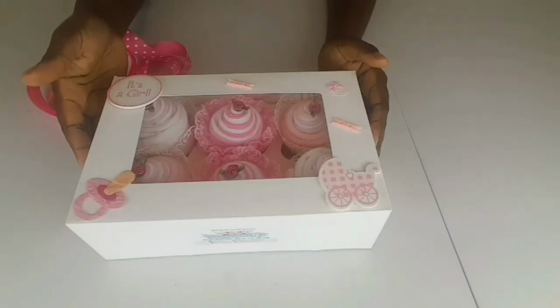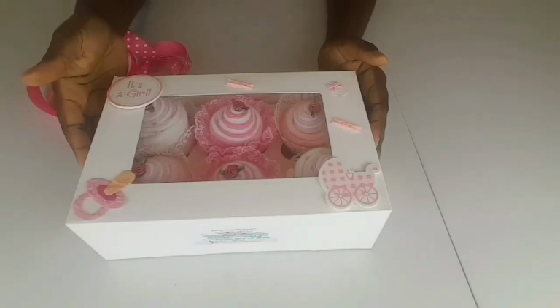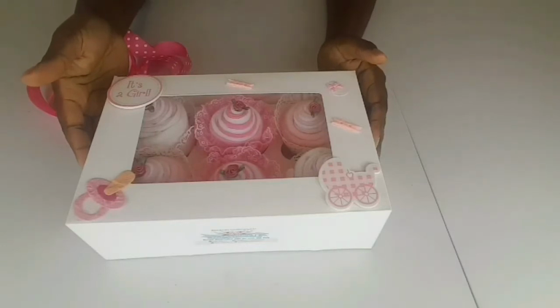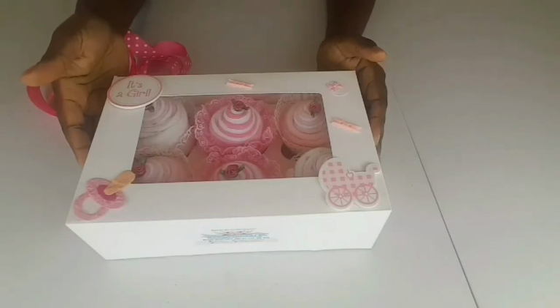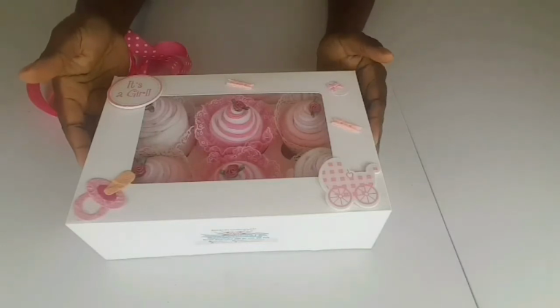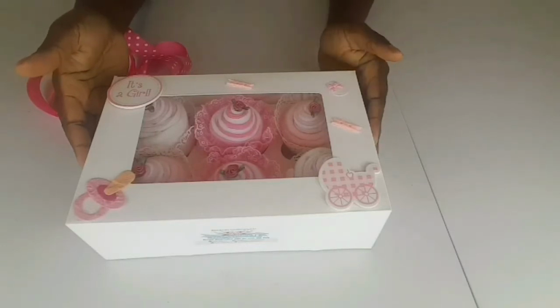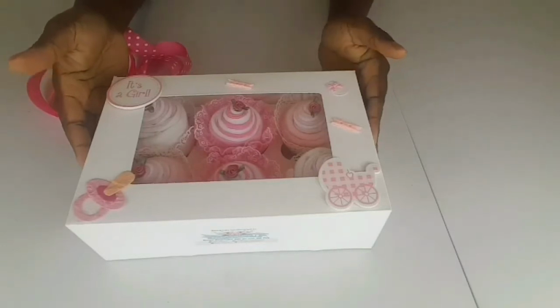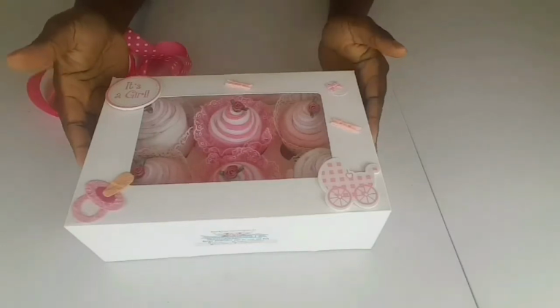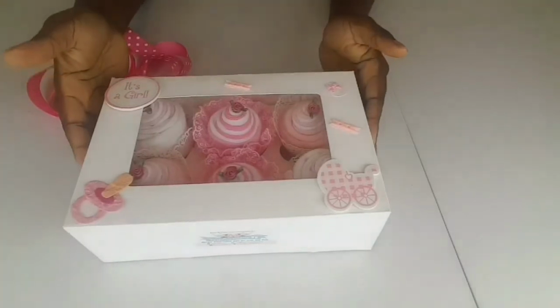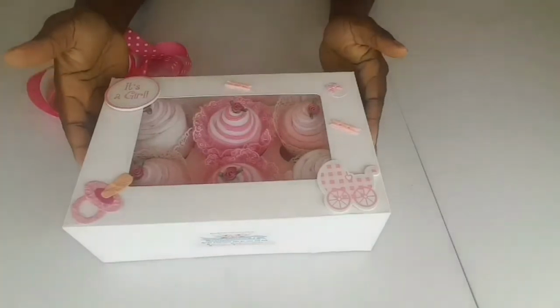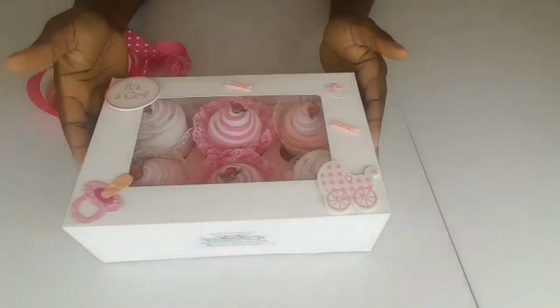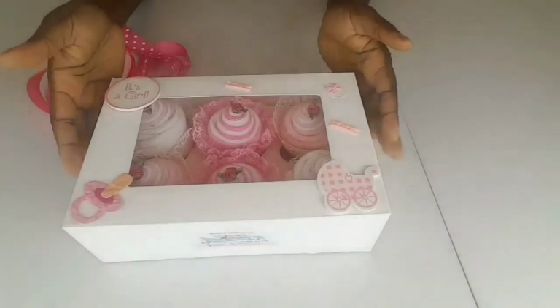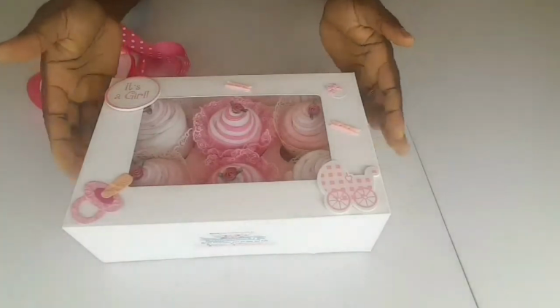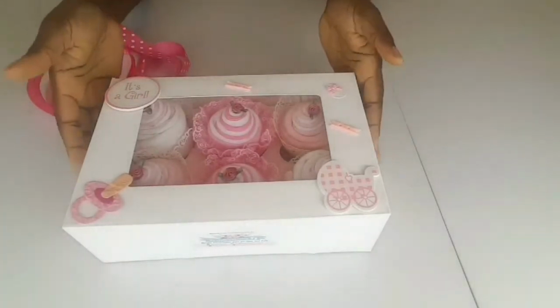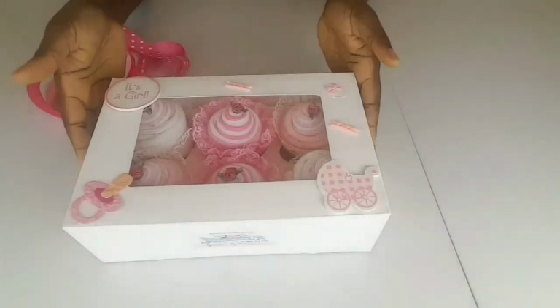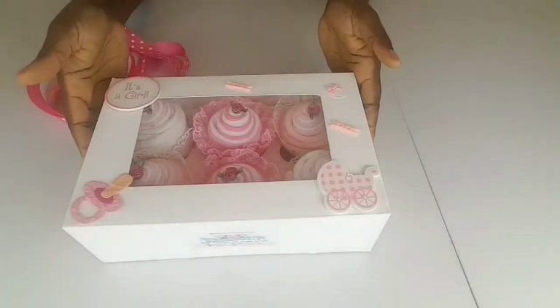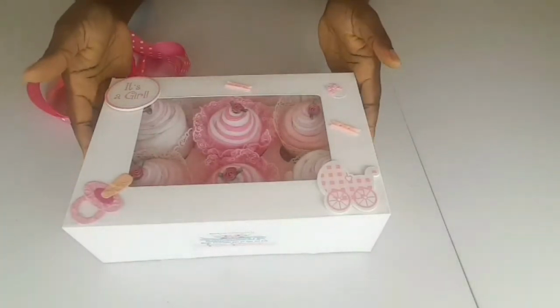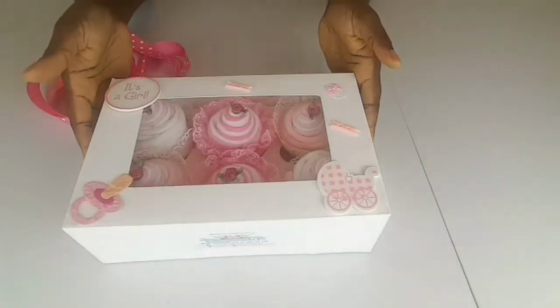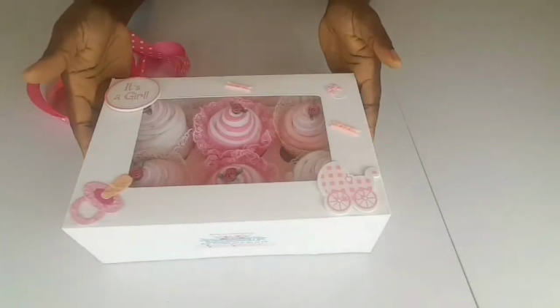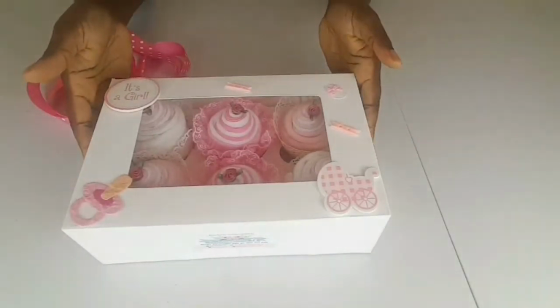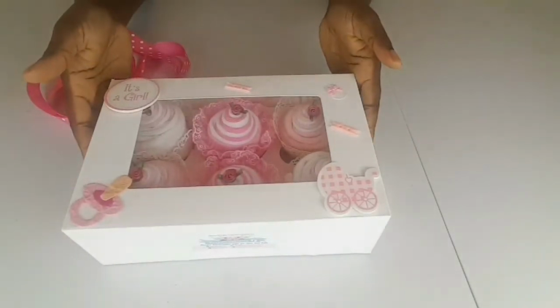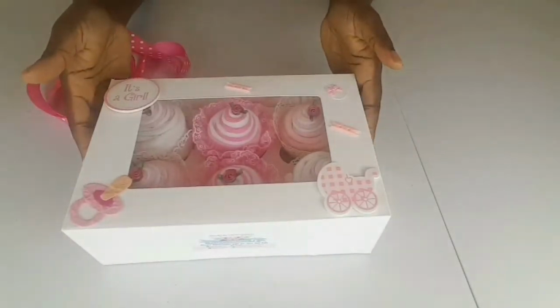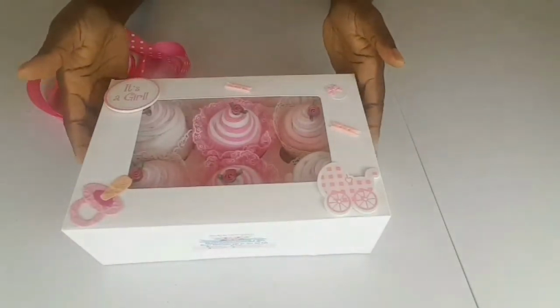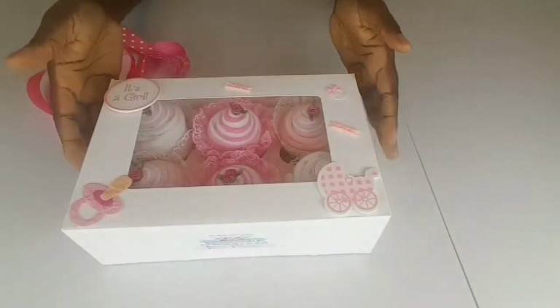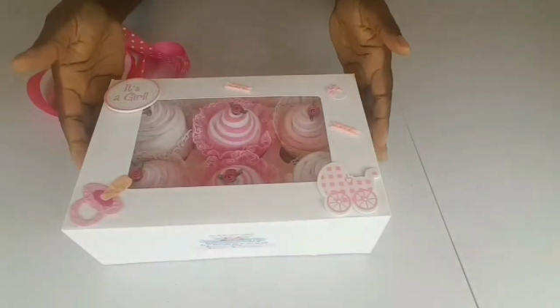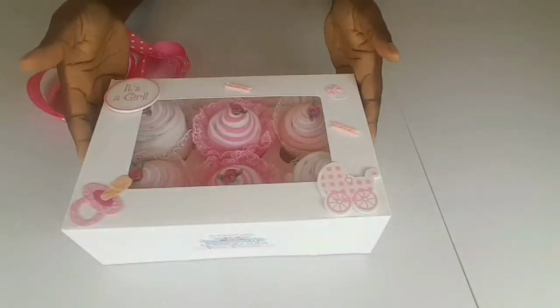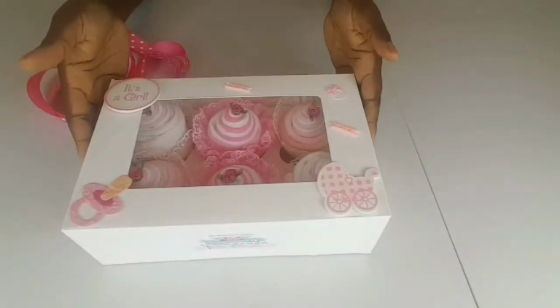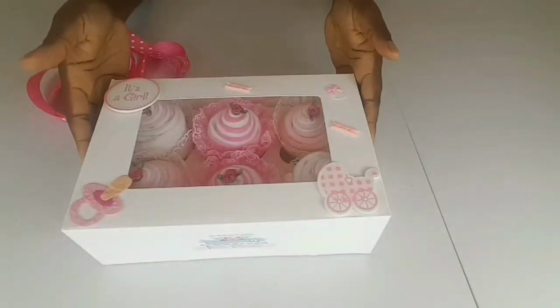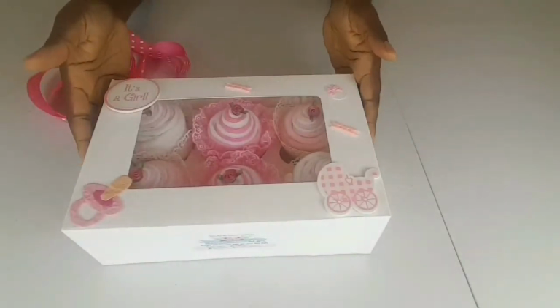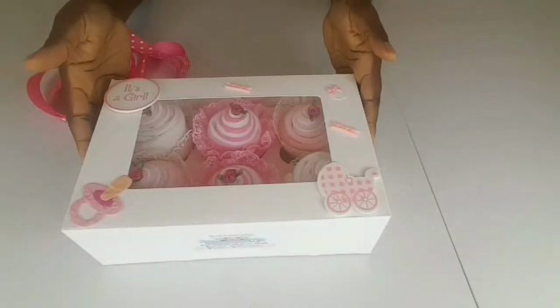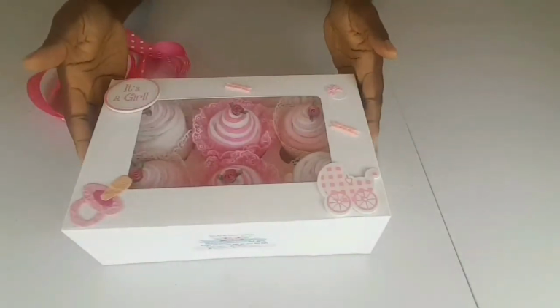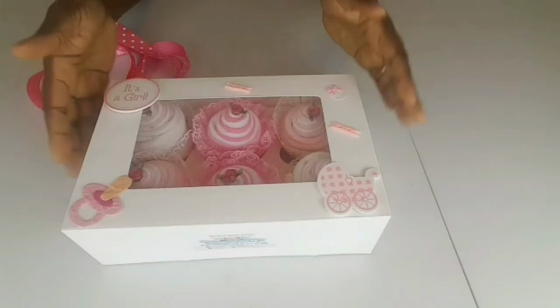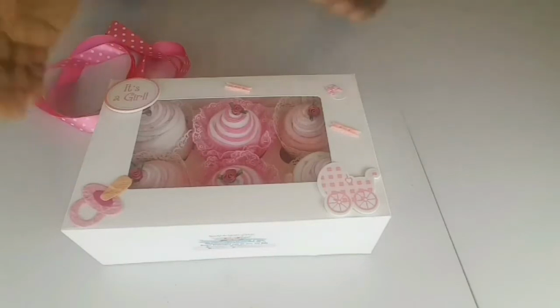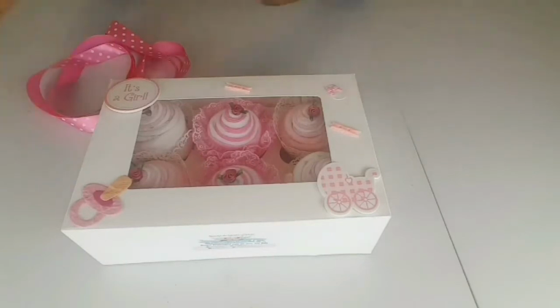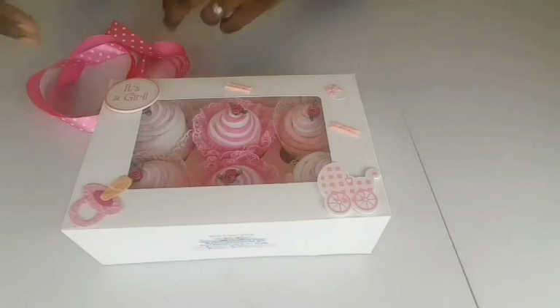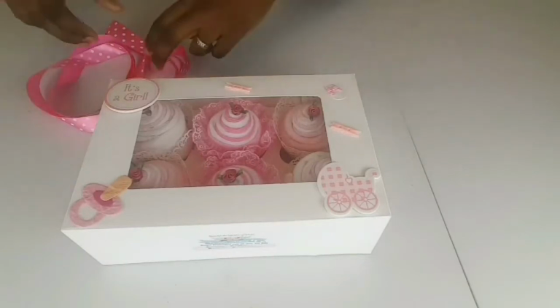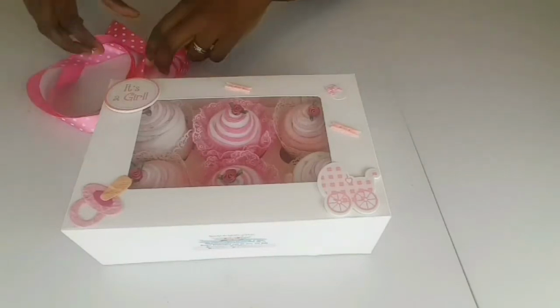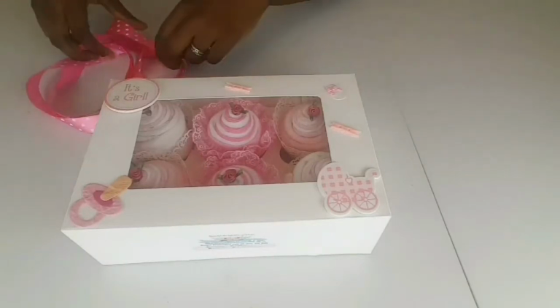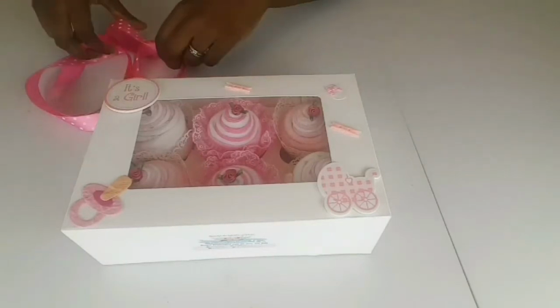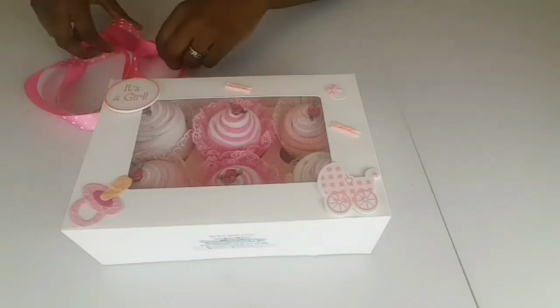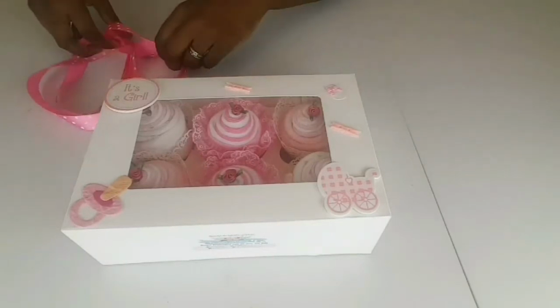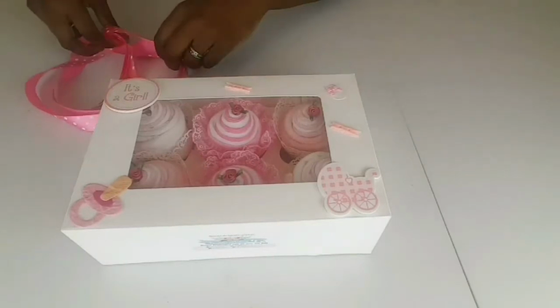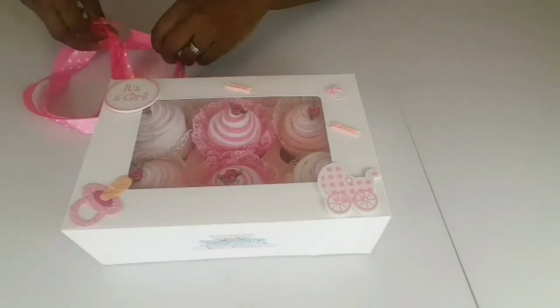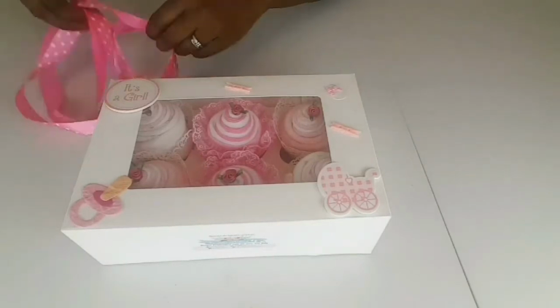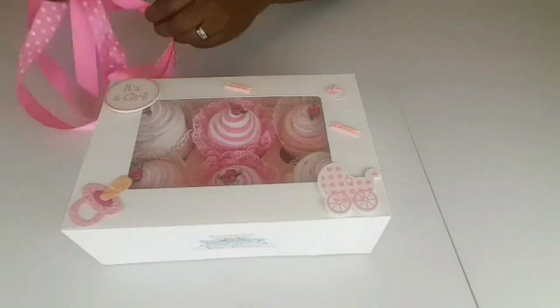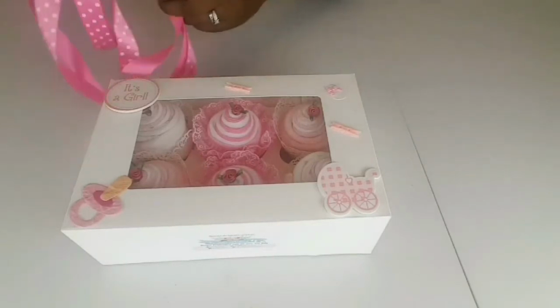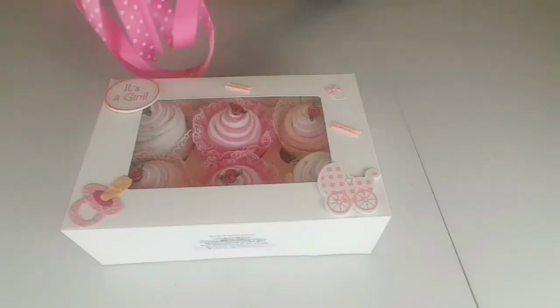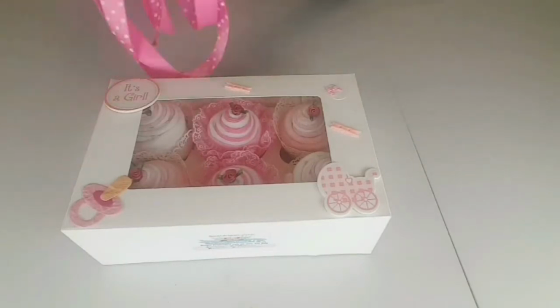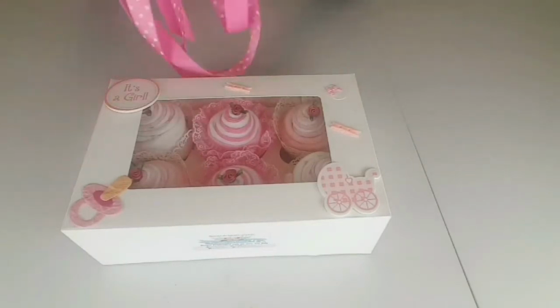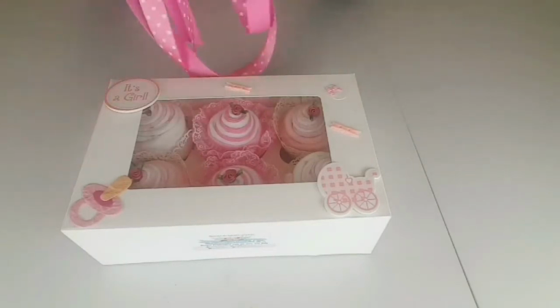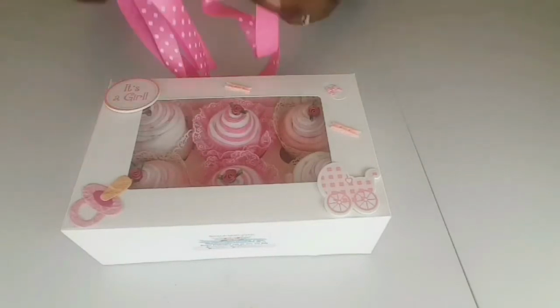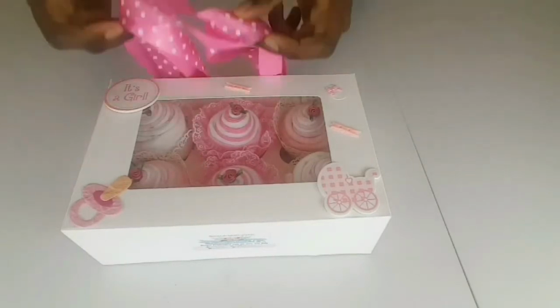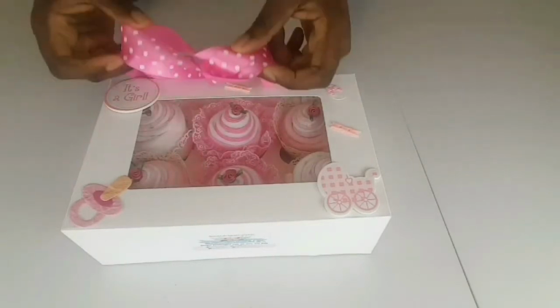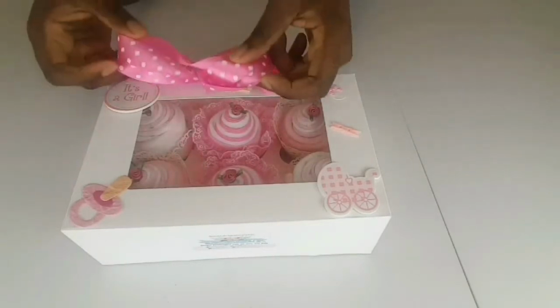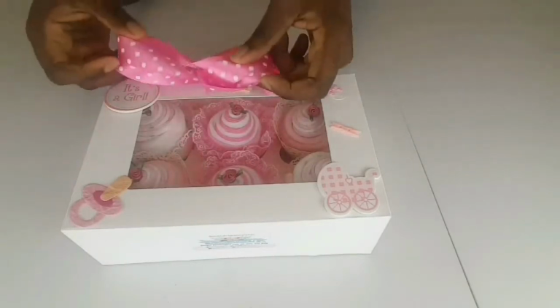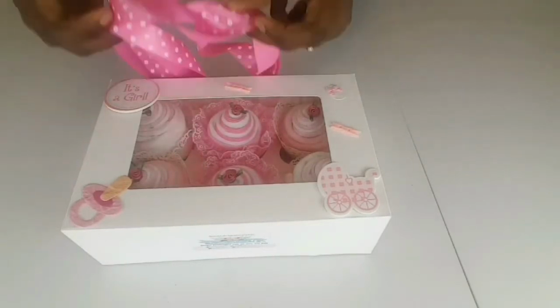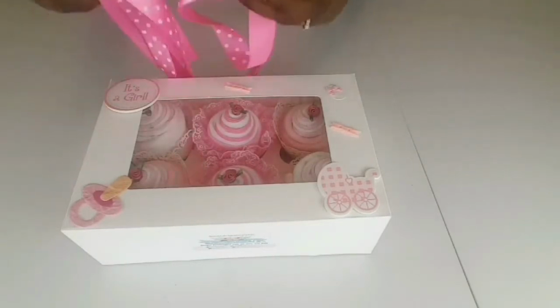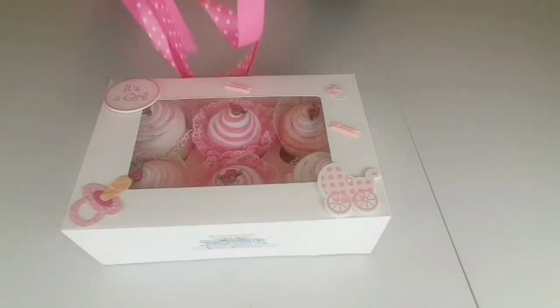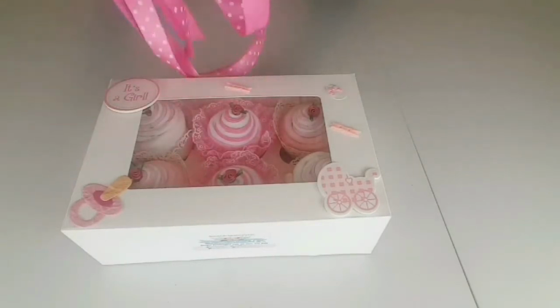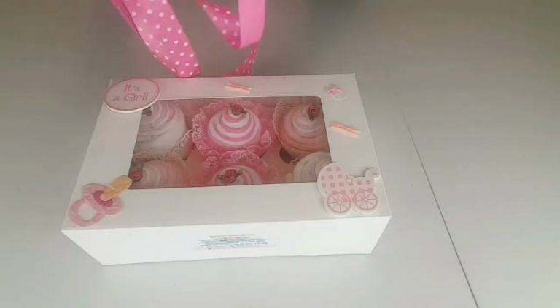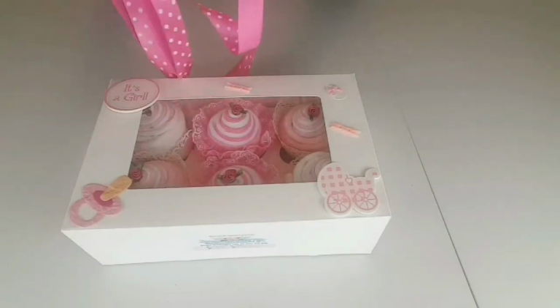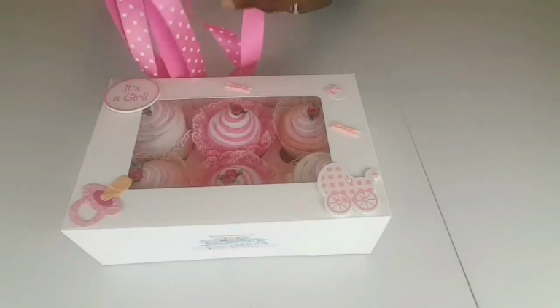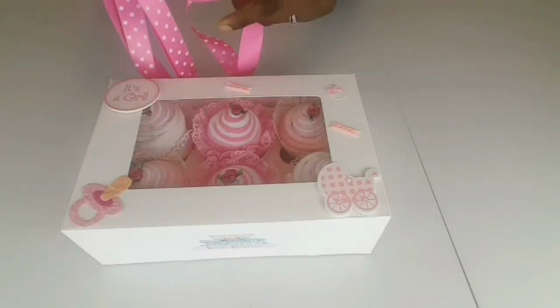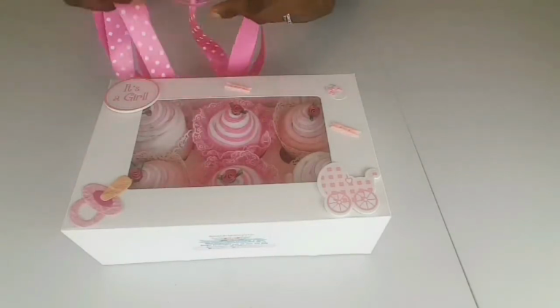So now that we've decorated our cupcake box, the last thing that's left to do is to gift wrap it and tie it off with a ribbon.